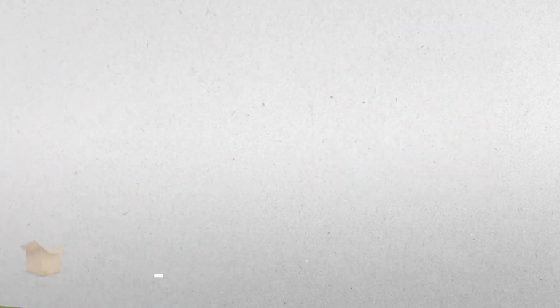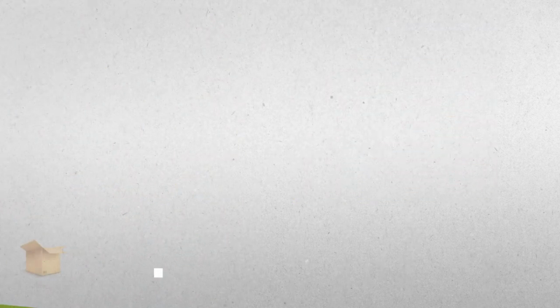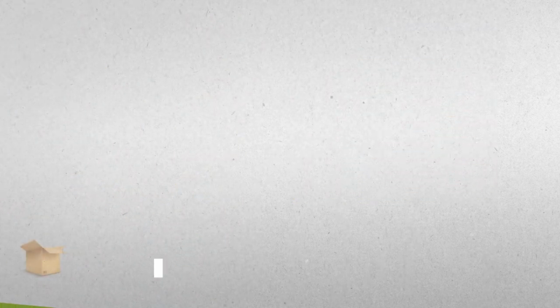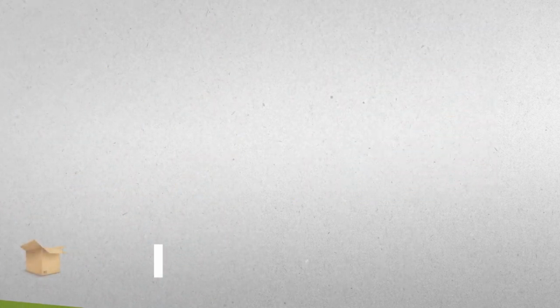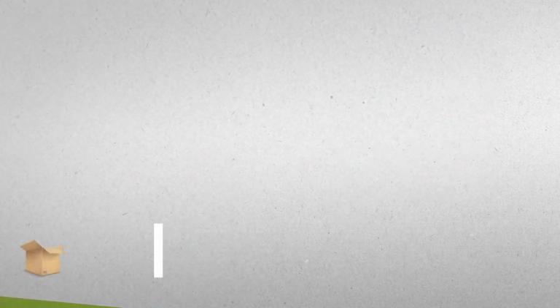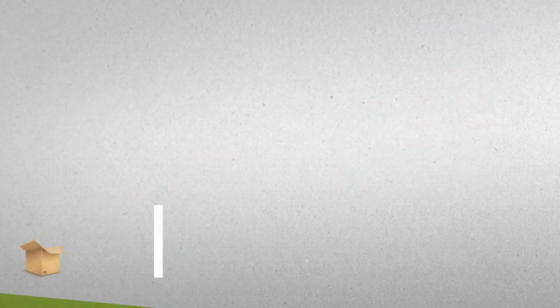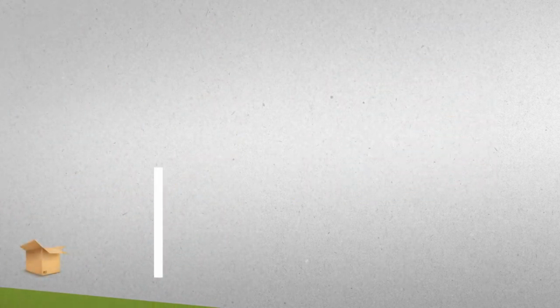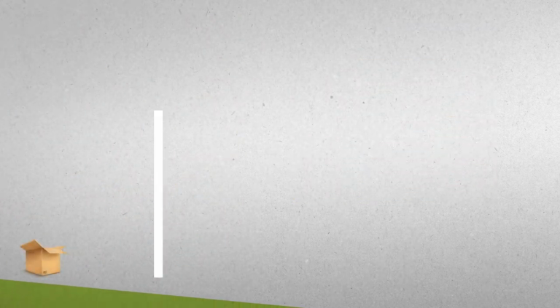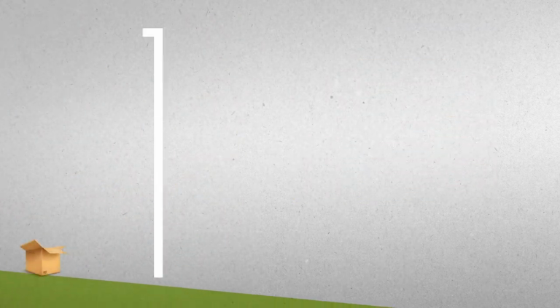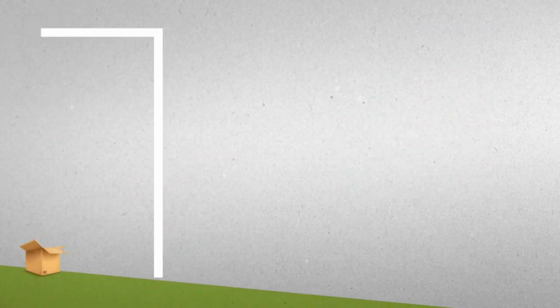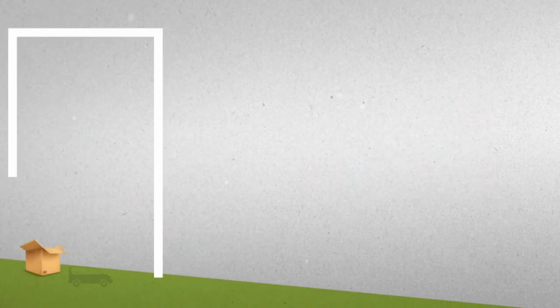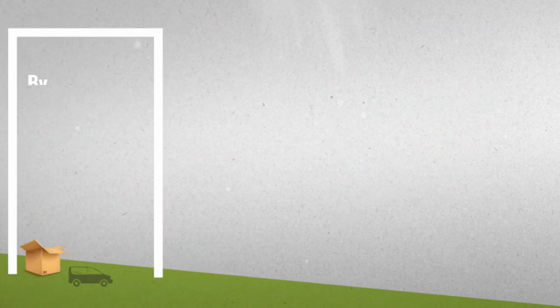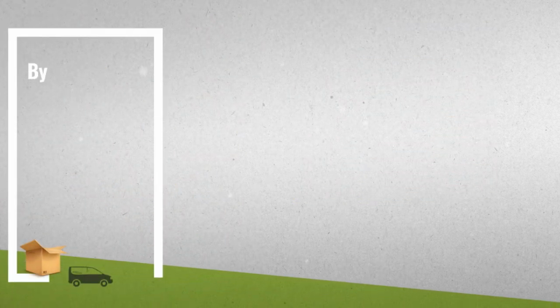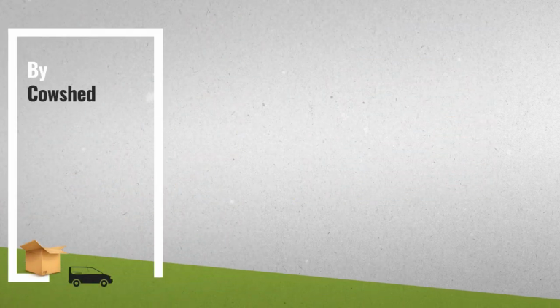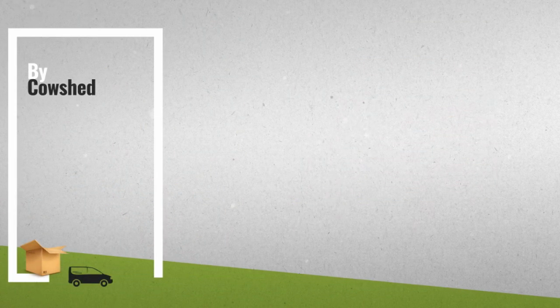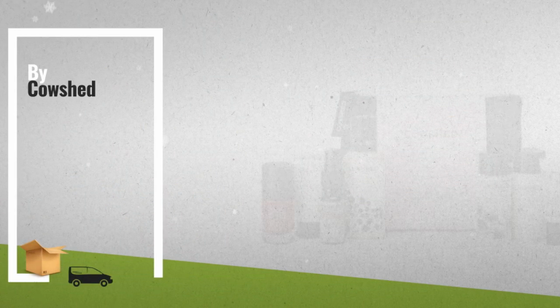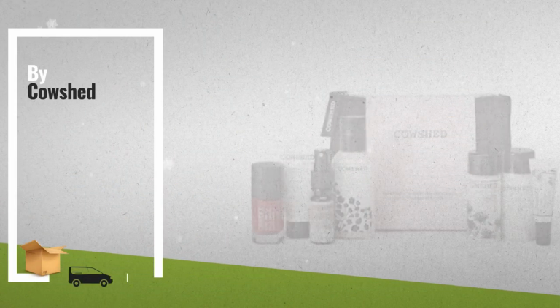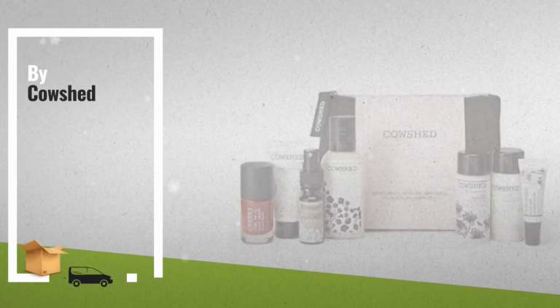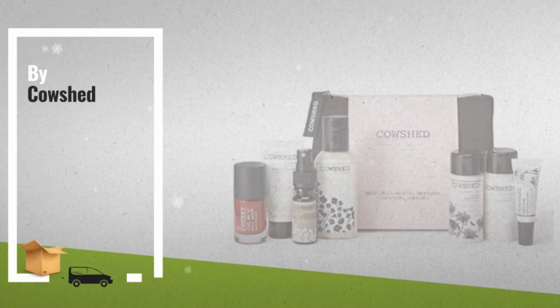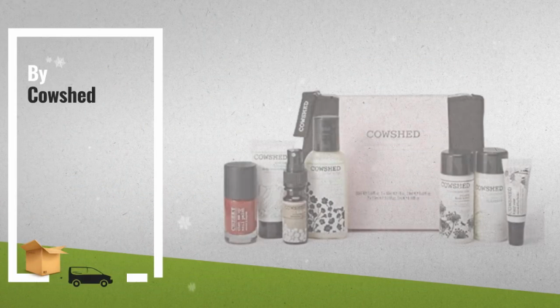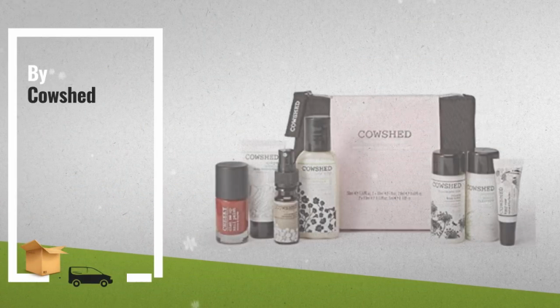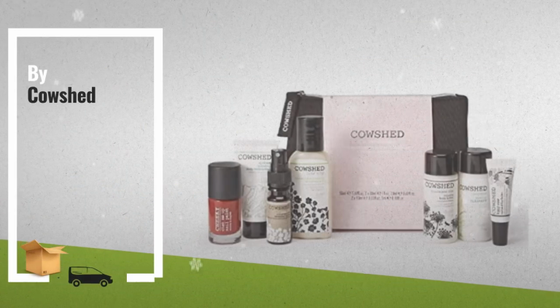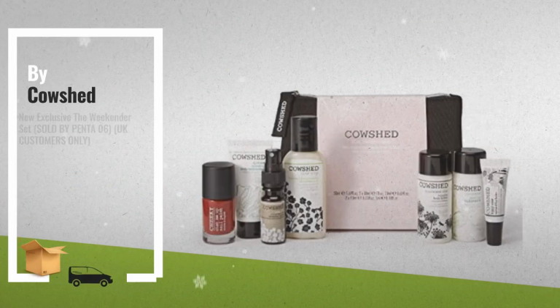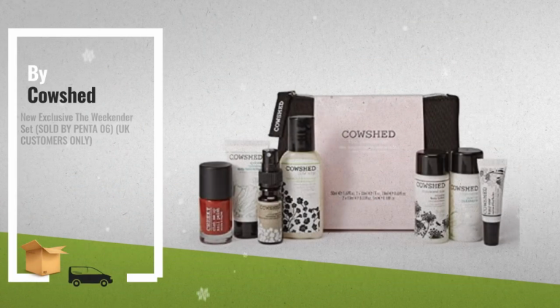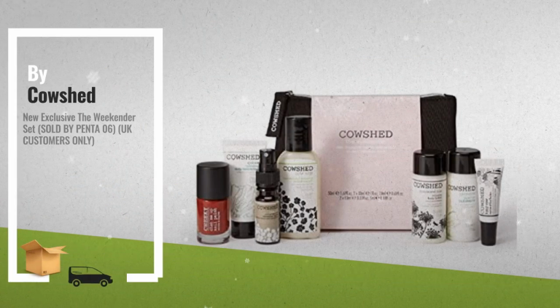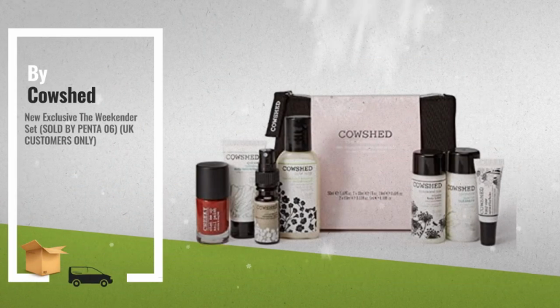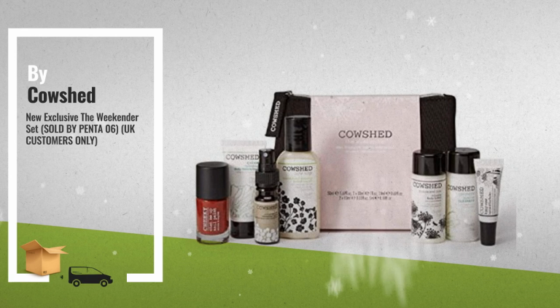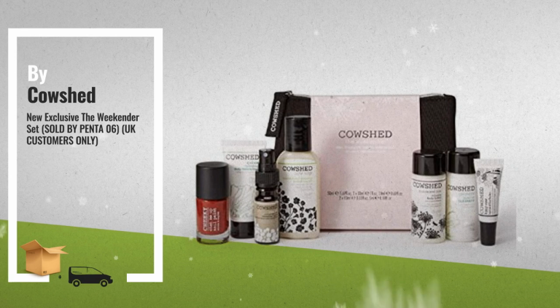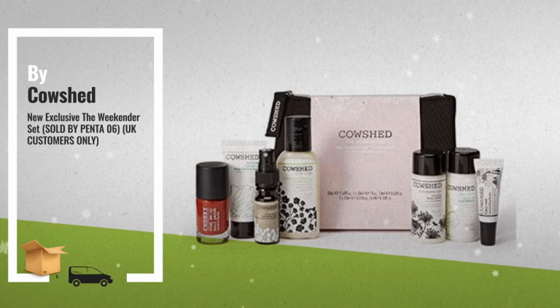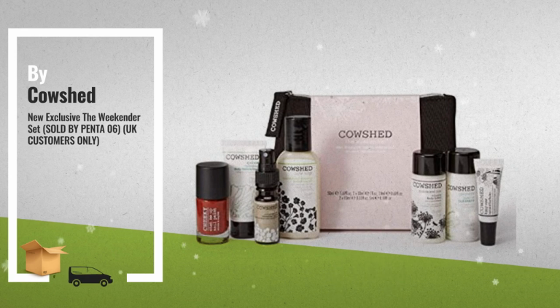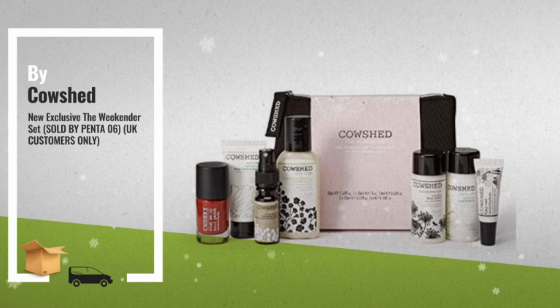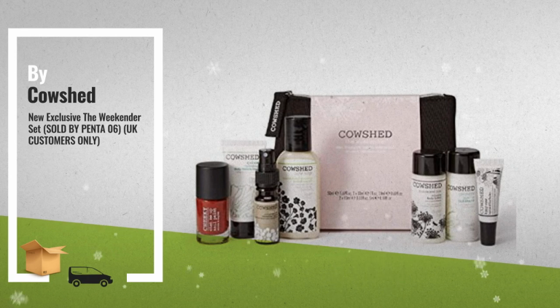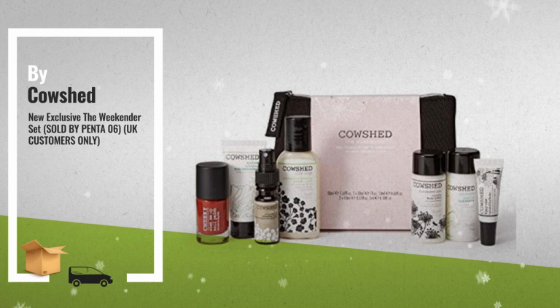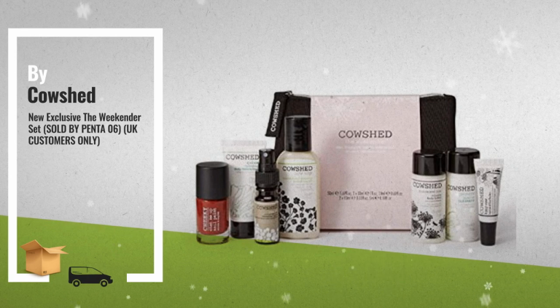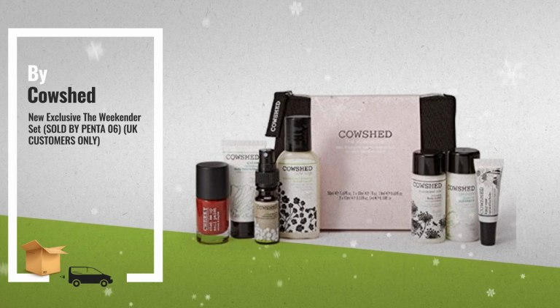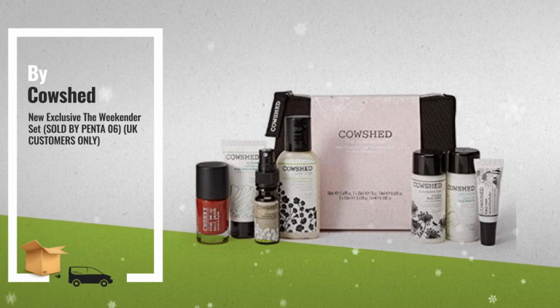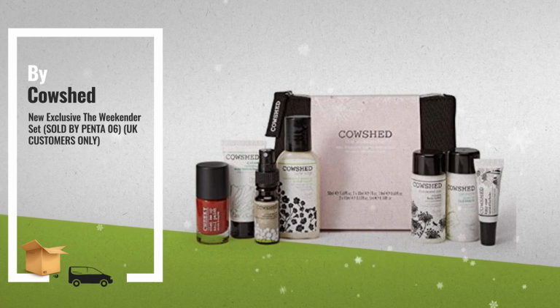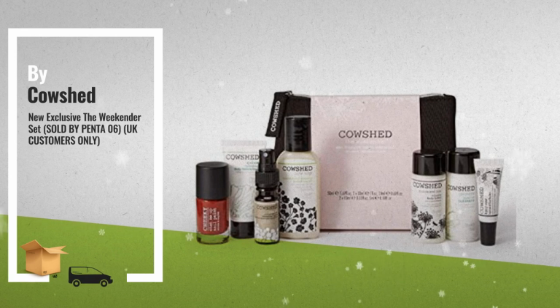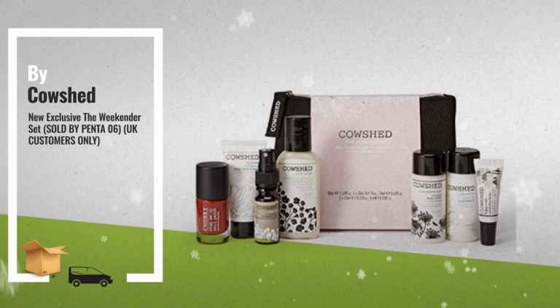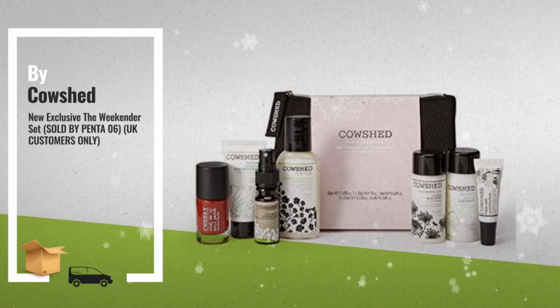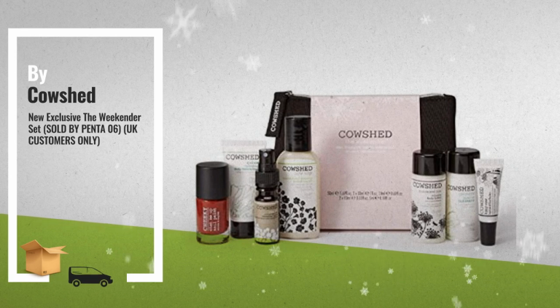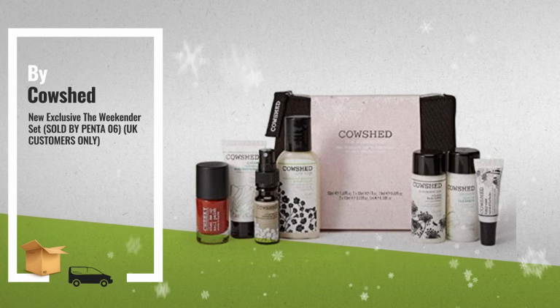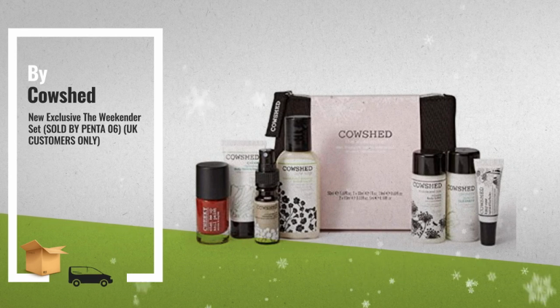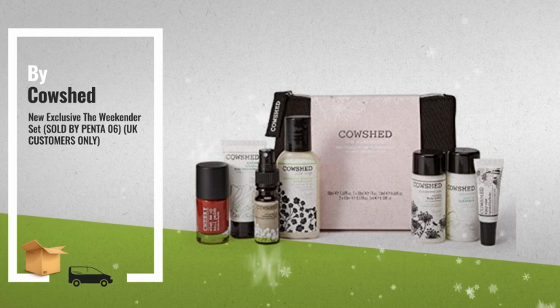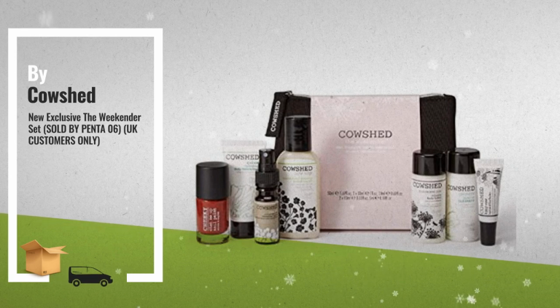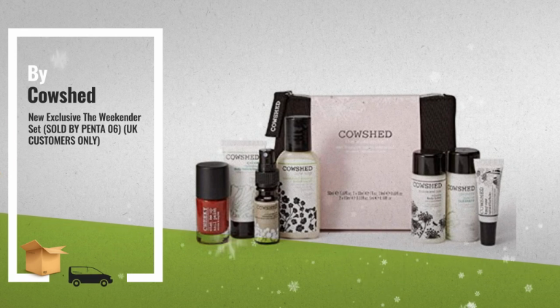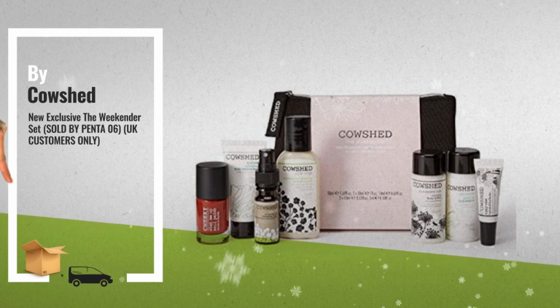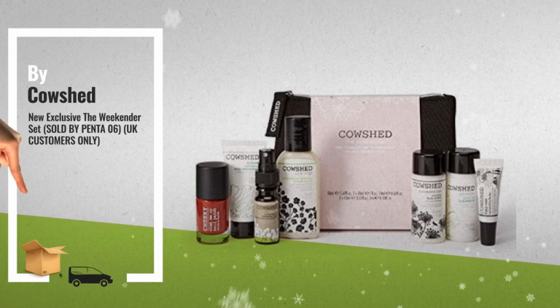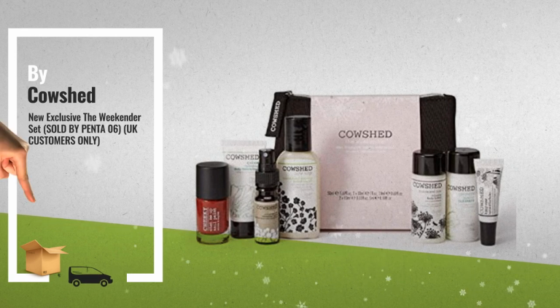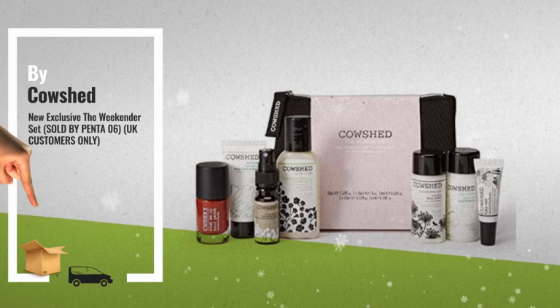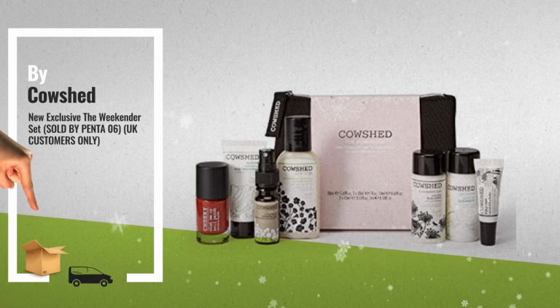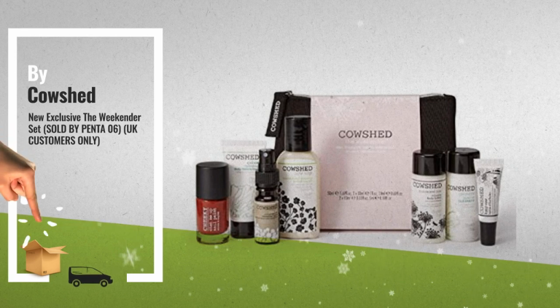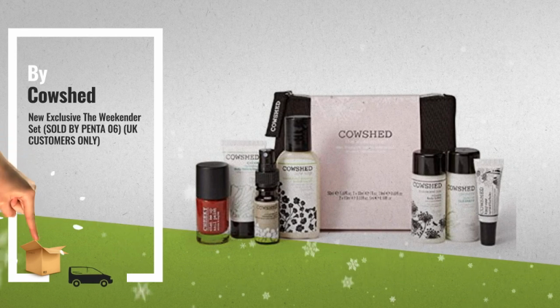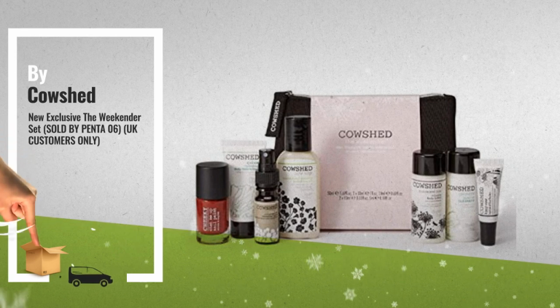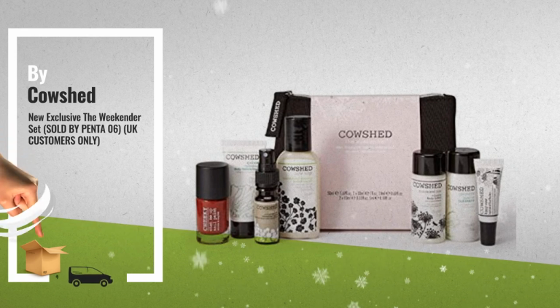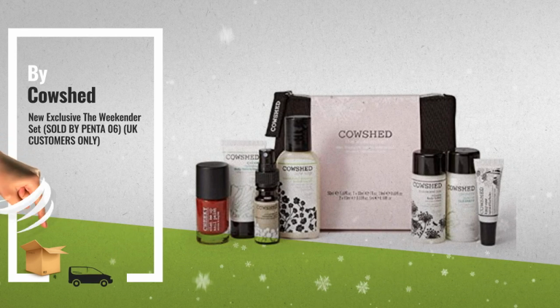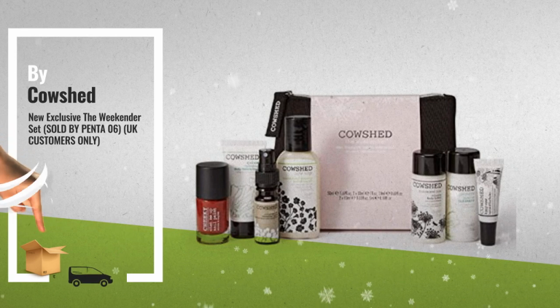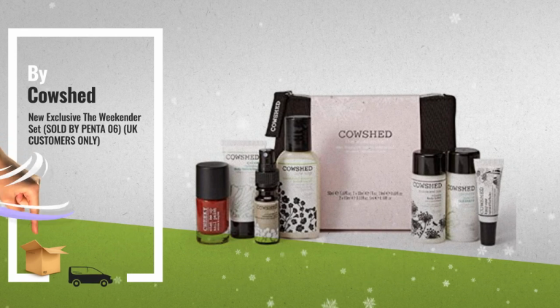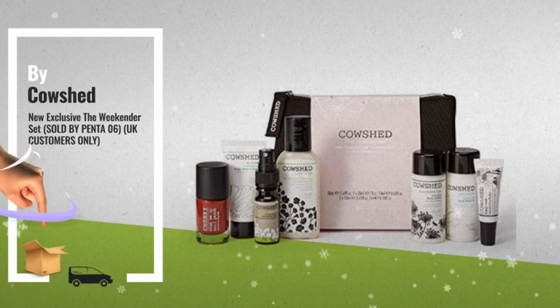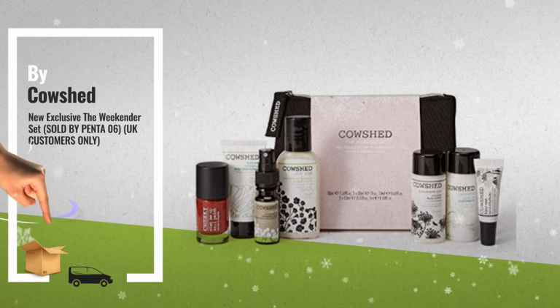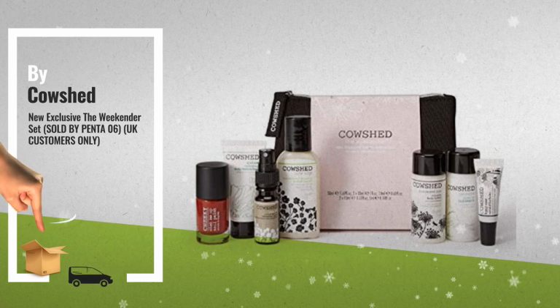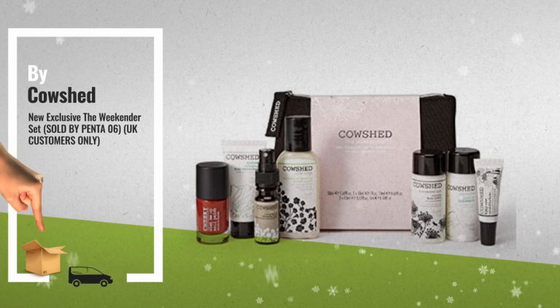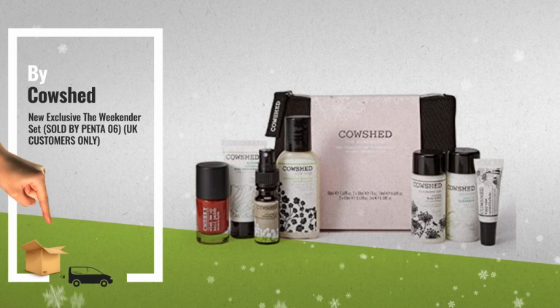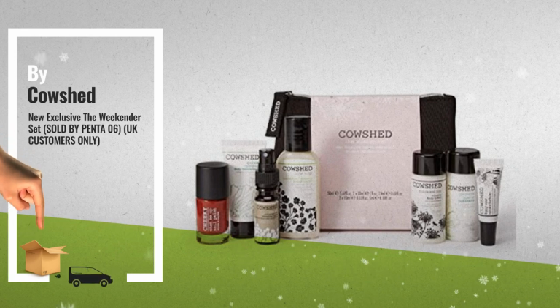Number 5, throw the Weekender in your bag to bring some spa vibes to your weekend away, also by Cowshed.